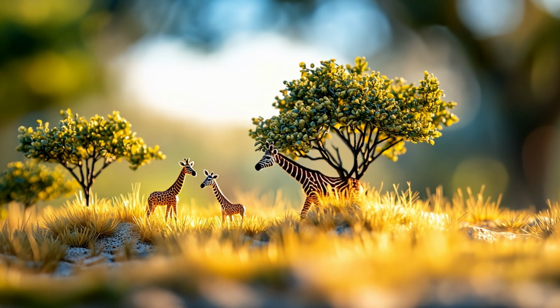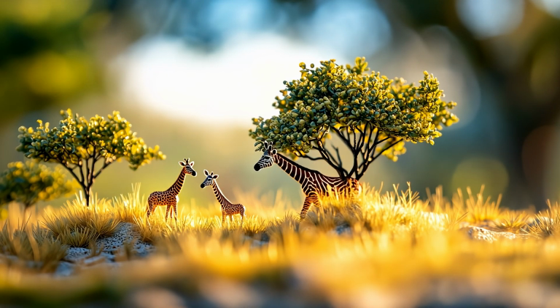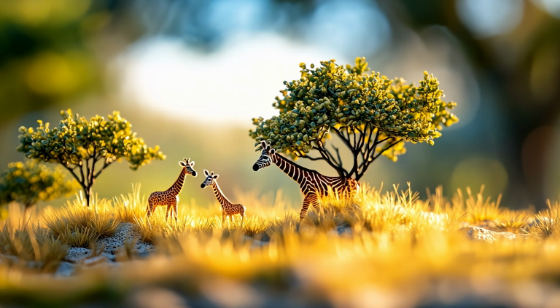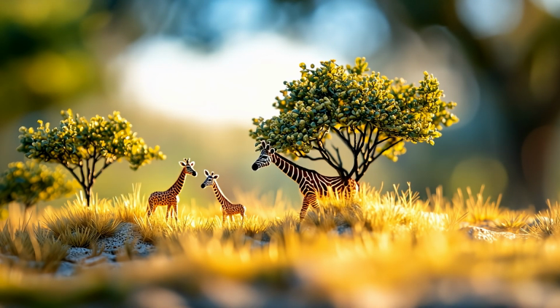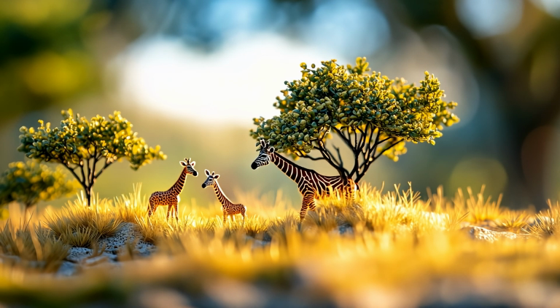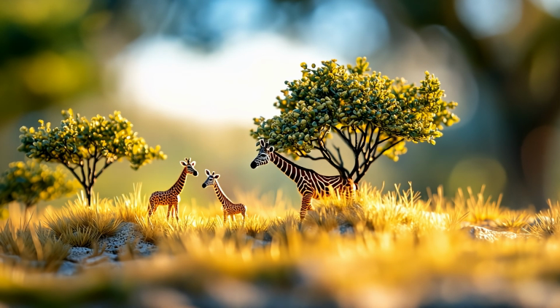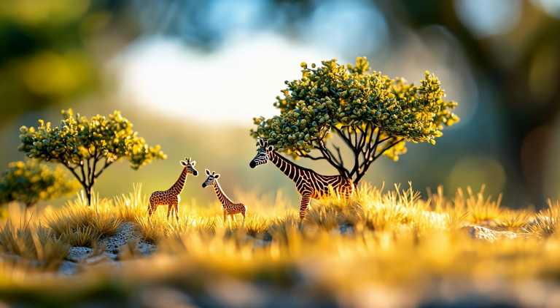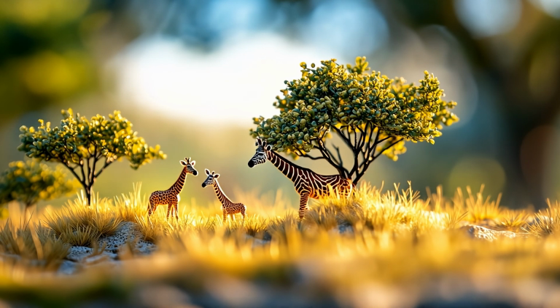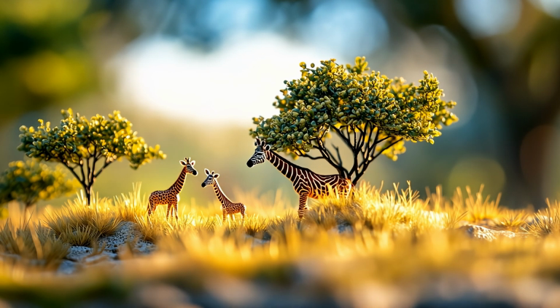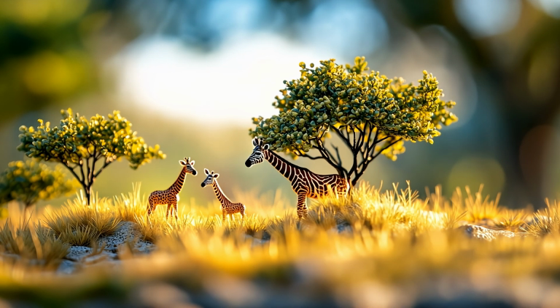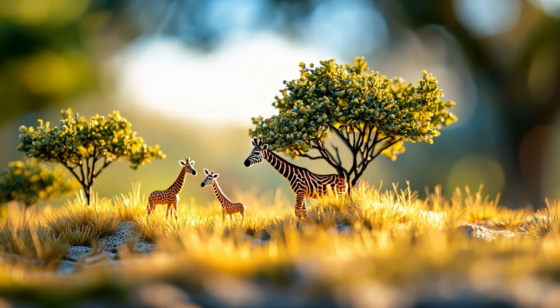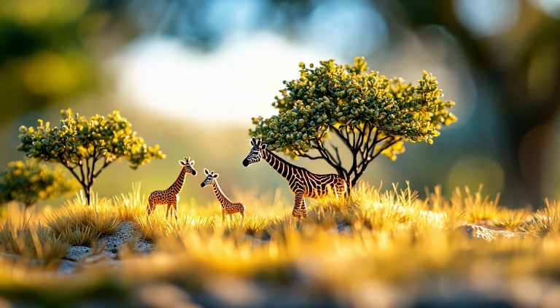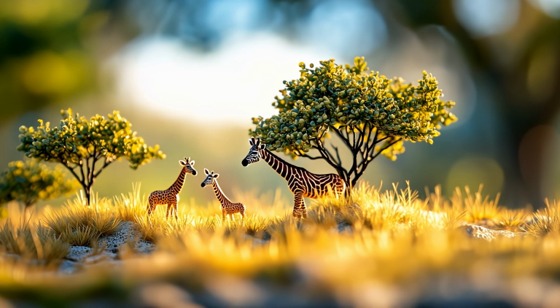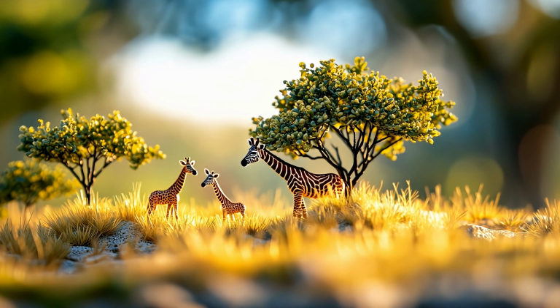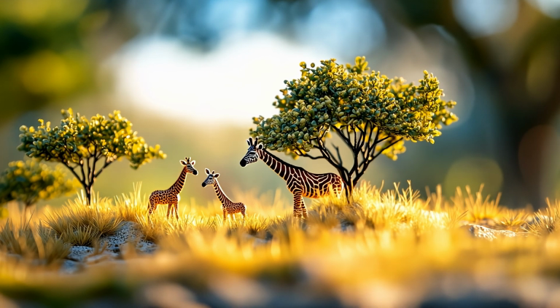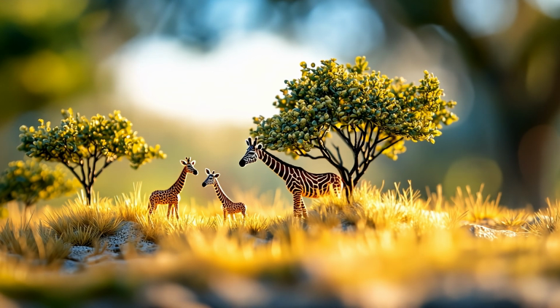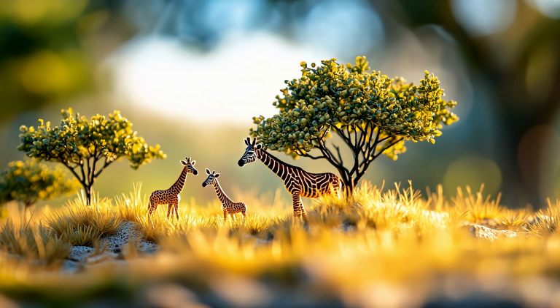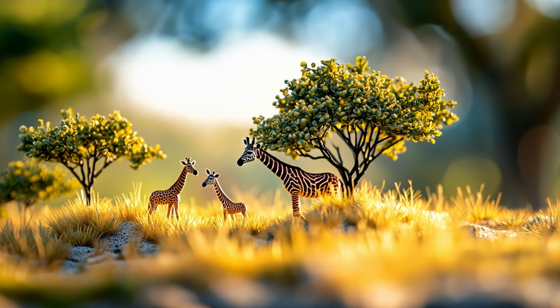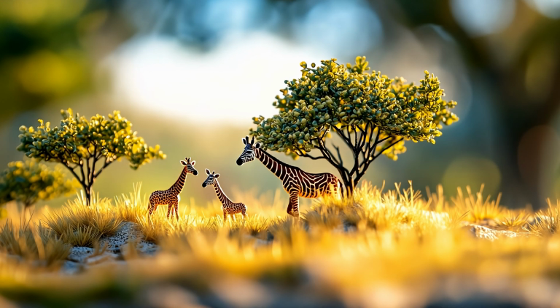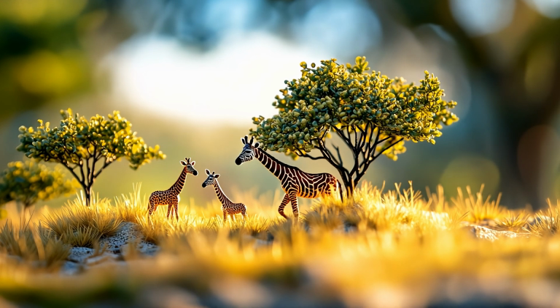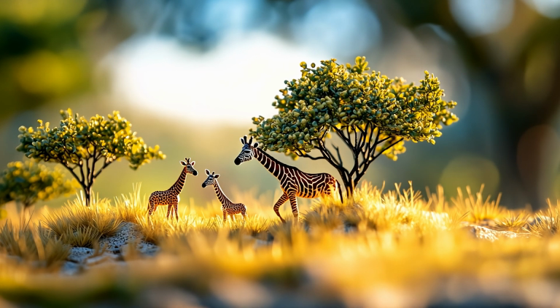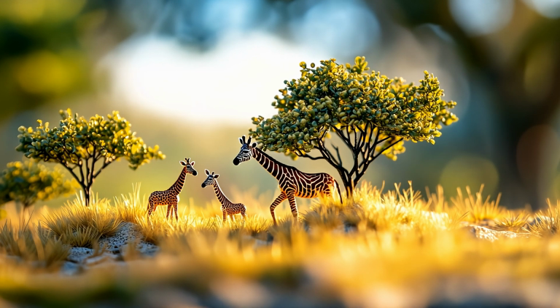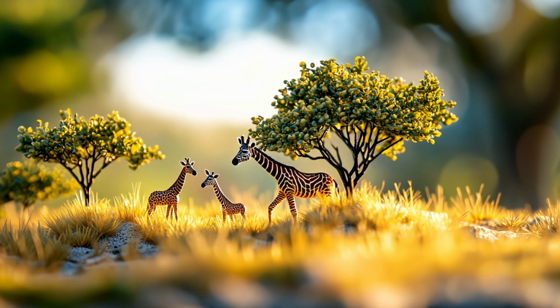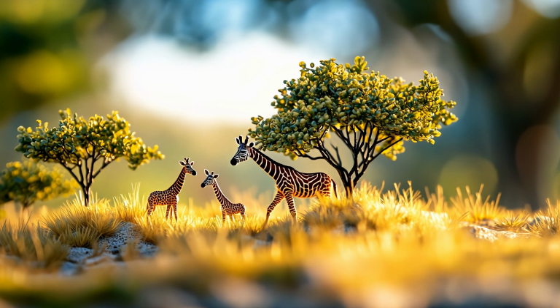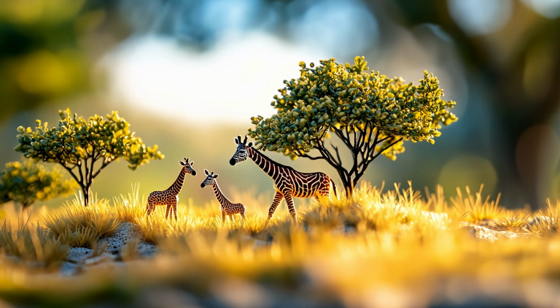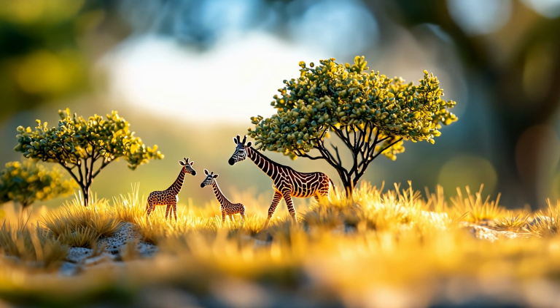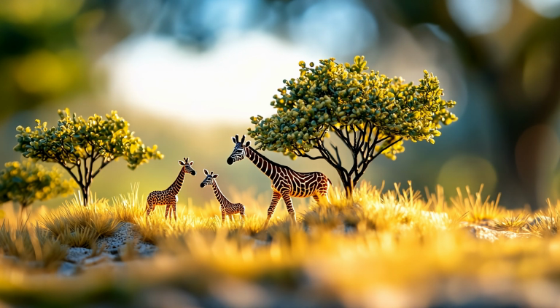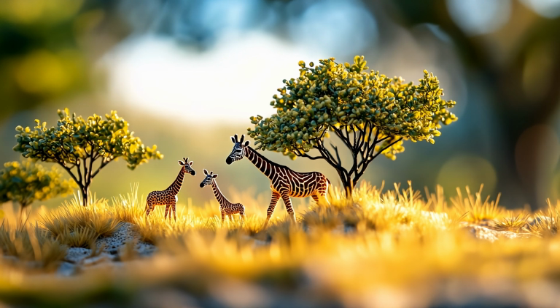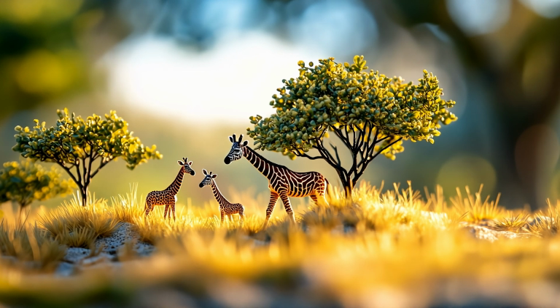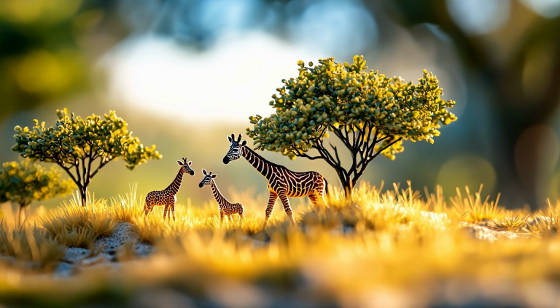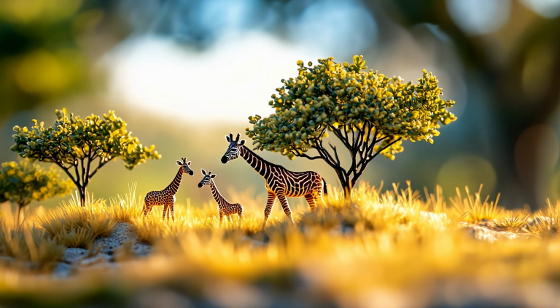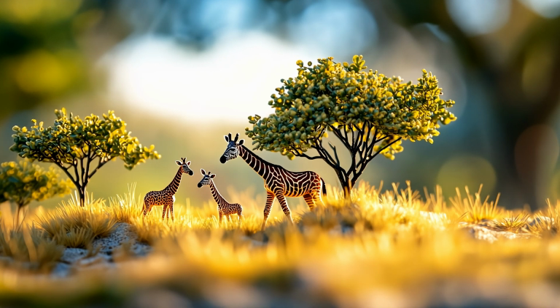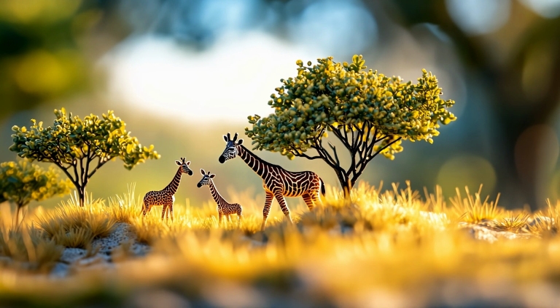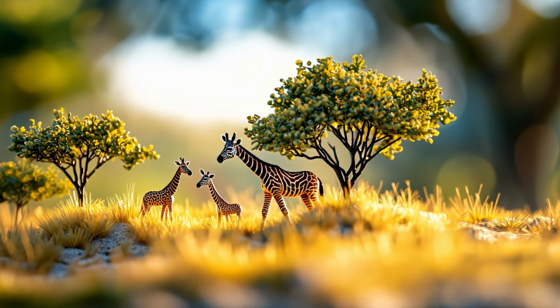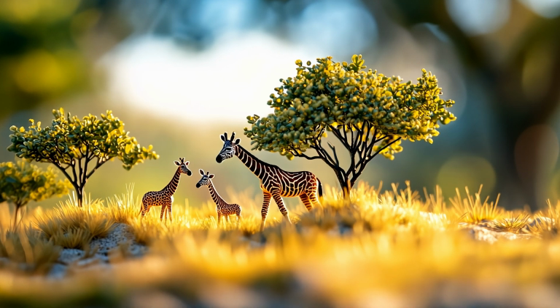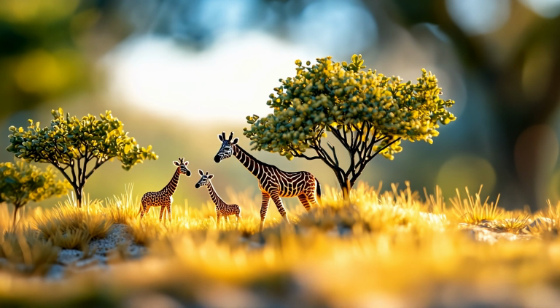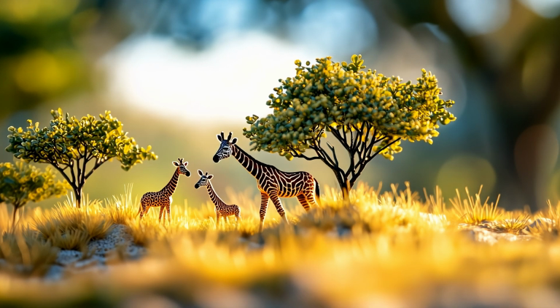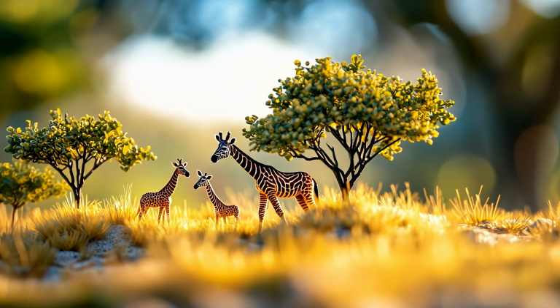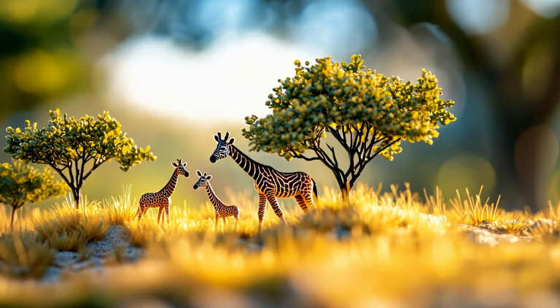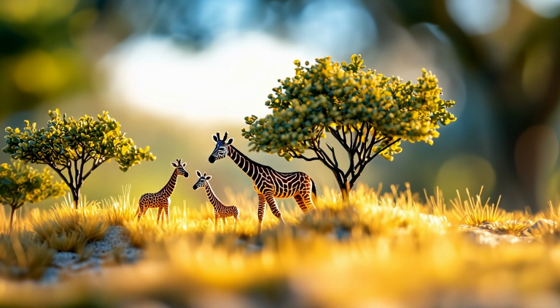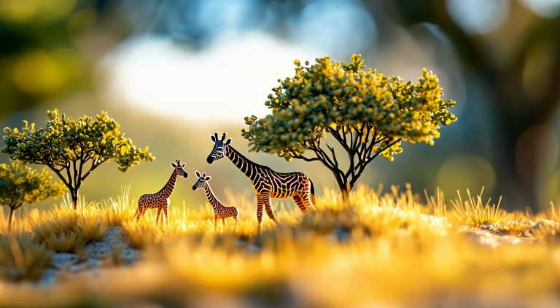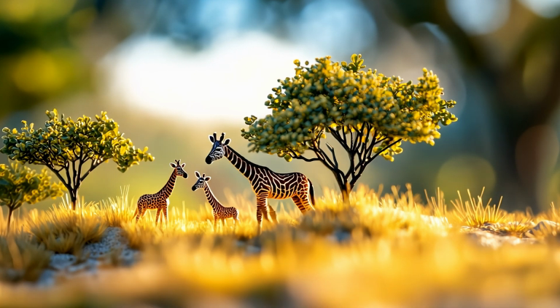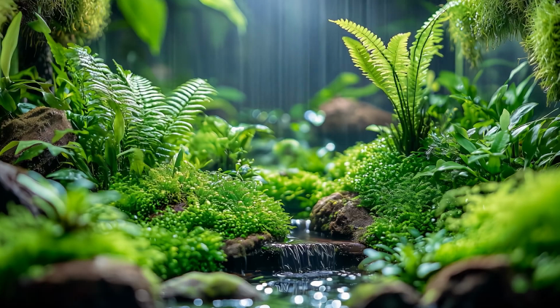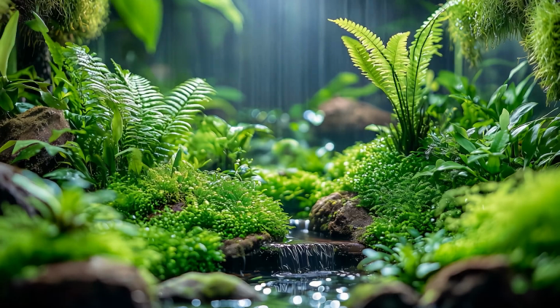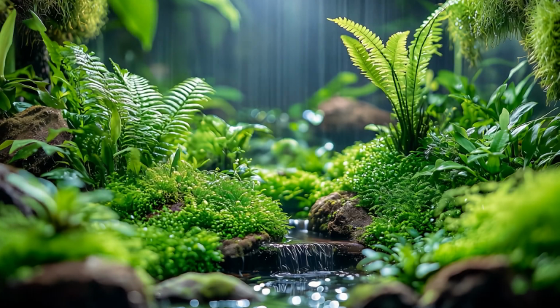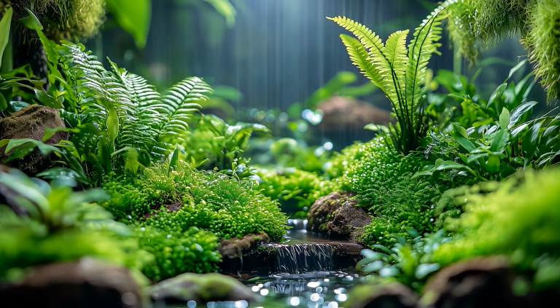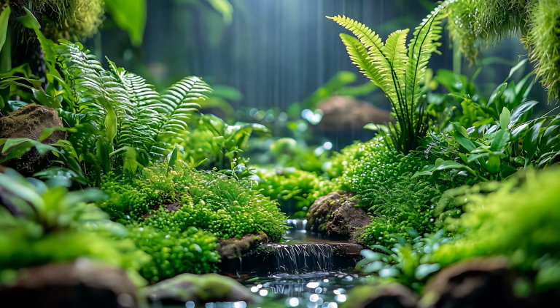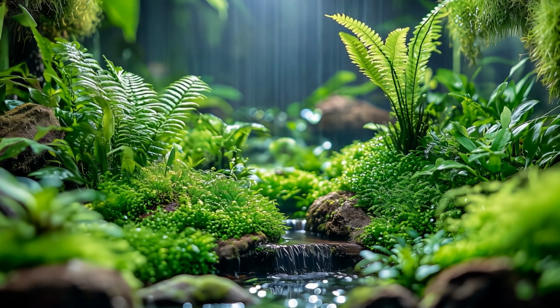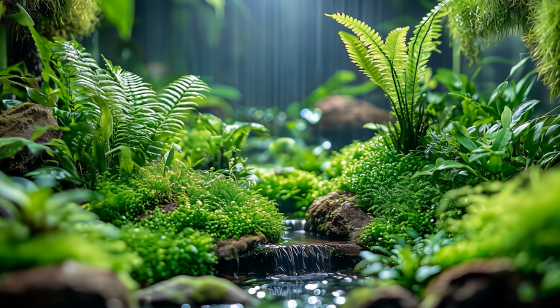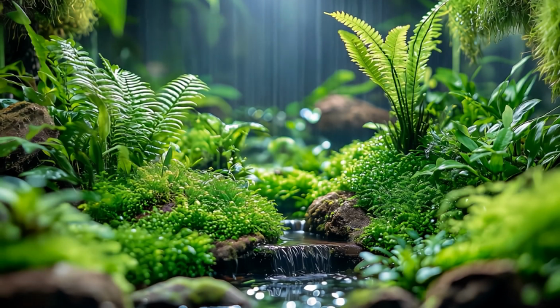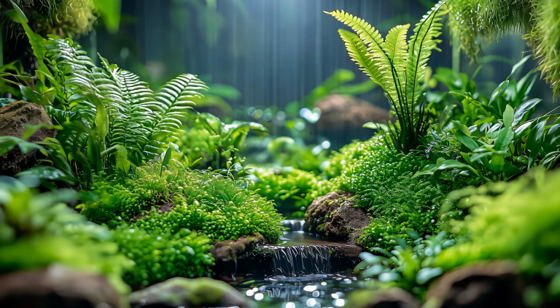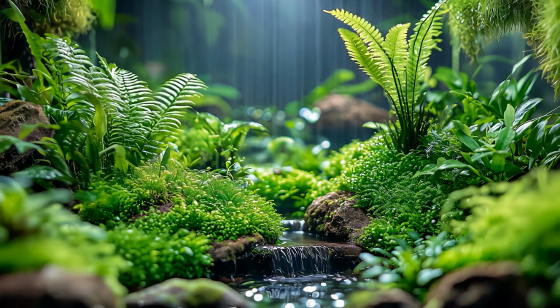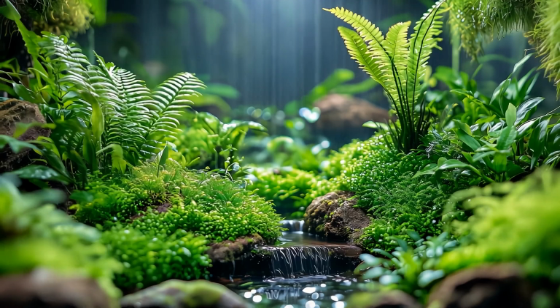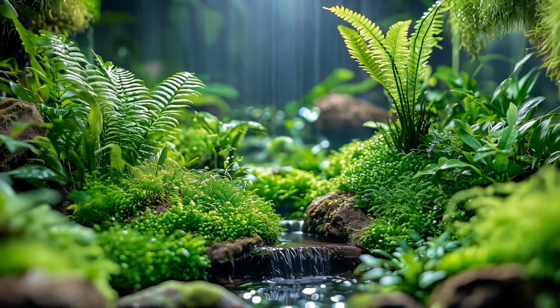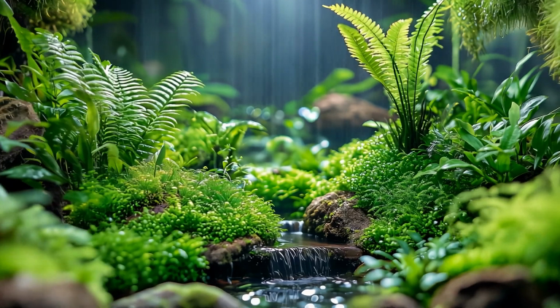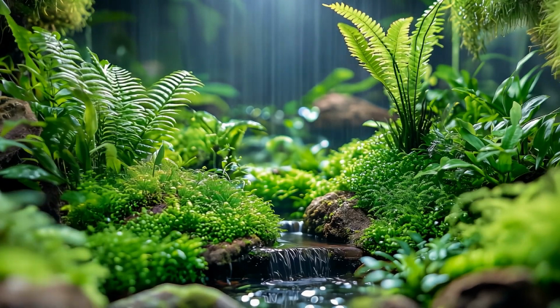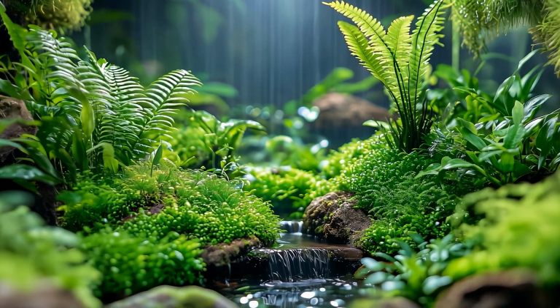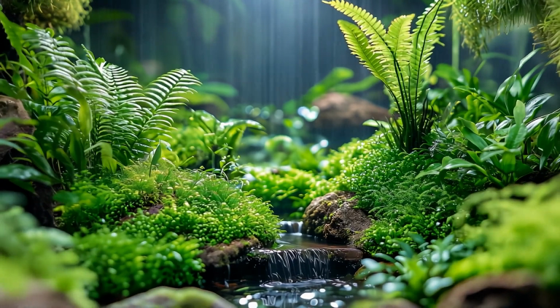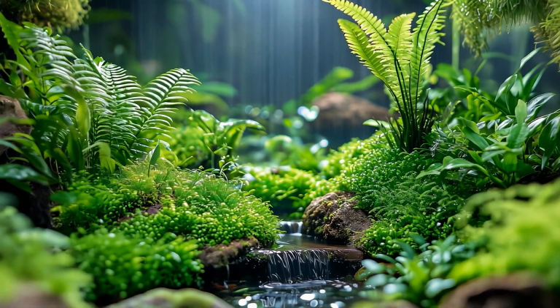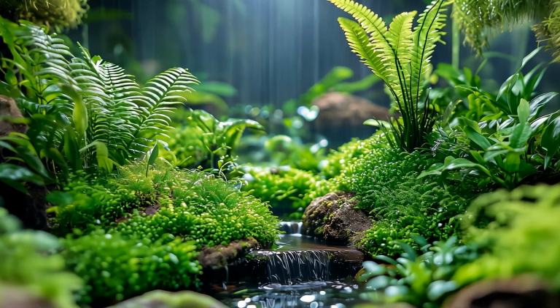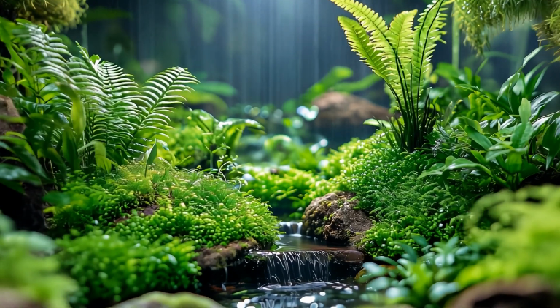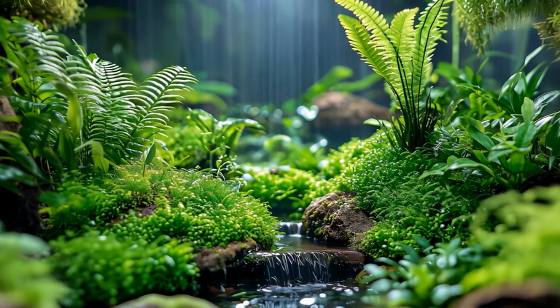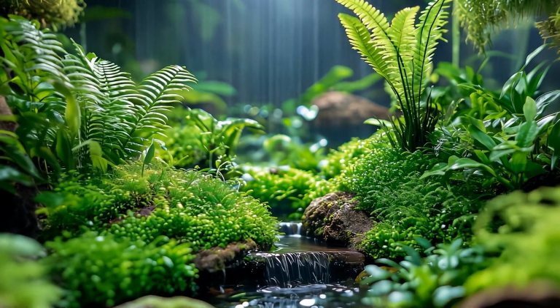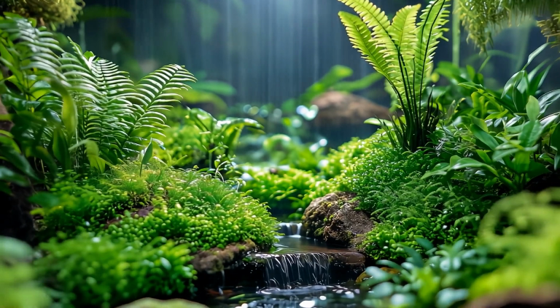Curious? Stick around, because you're about to discover that when it comes to survival, small really is mighty.